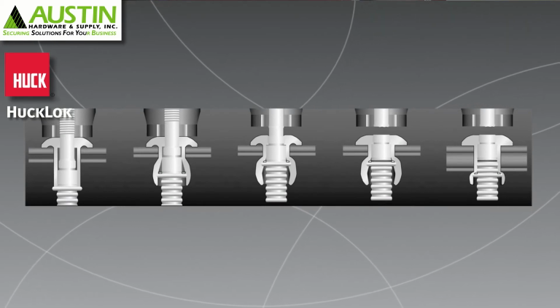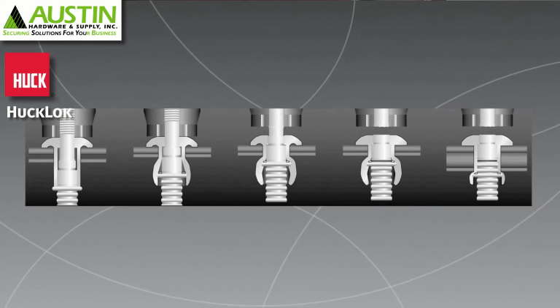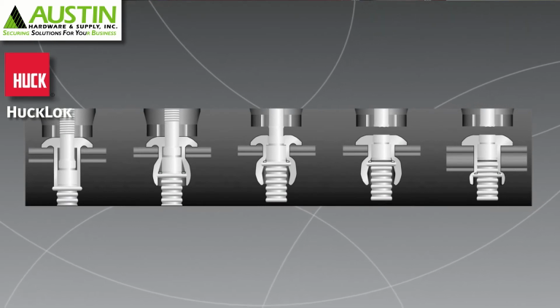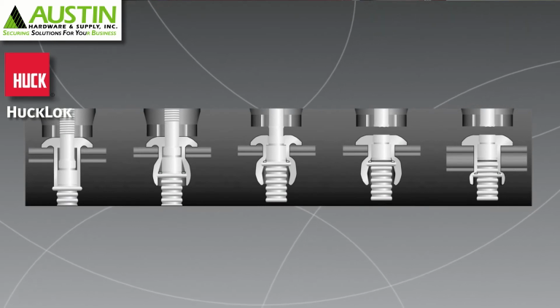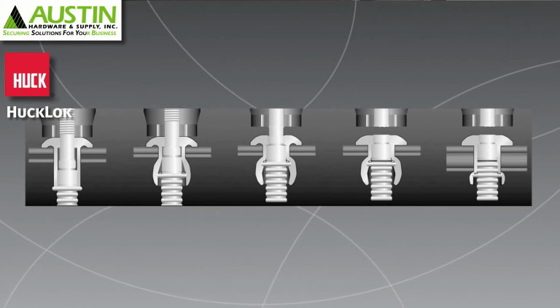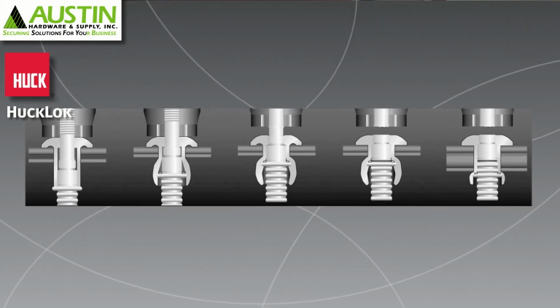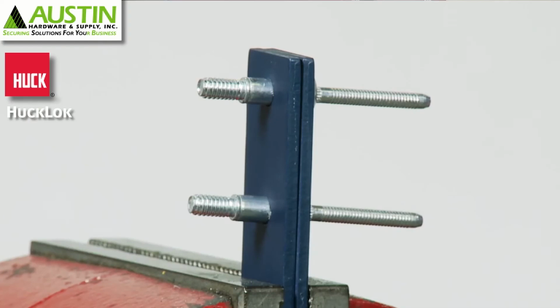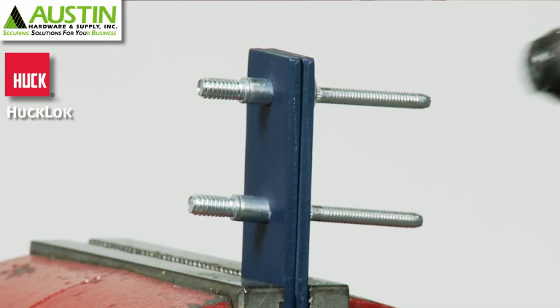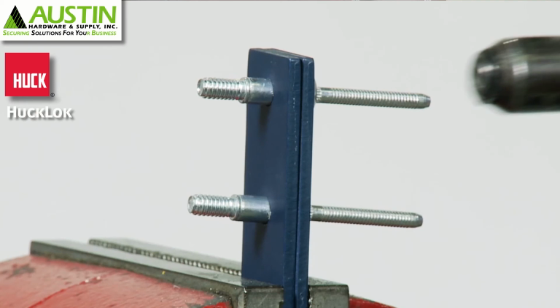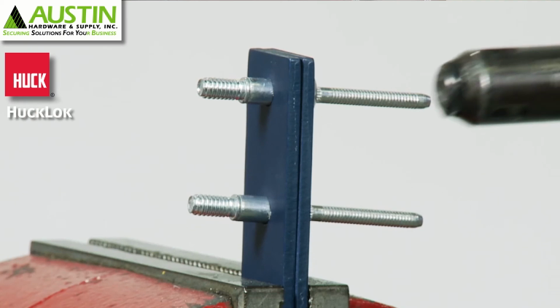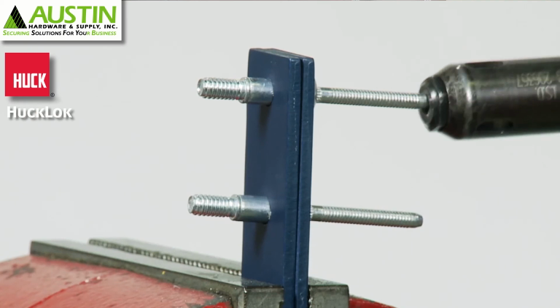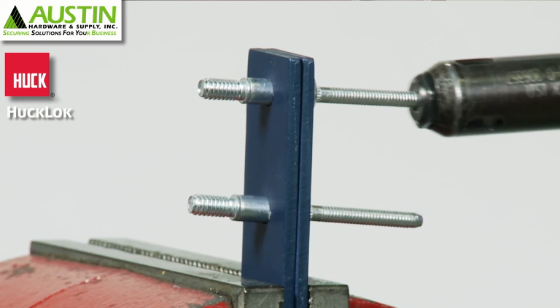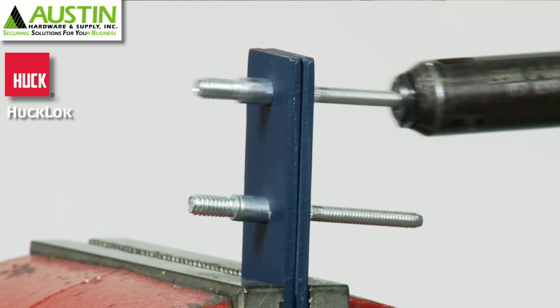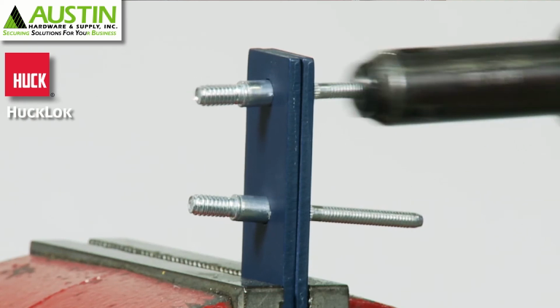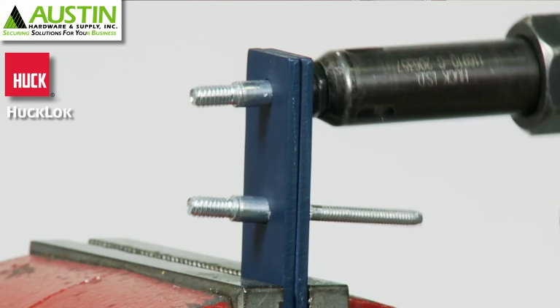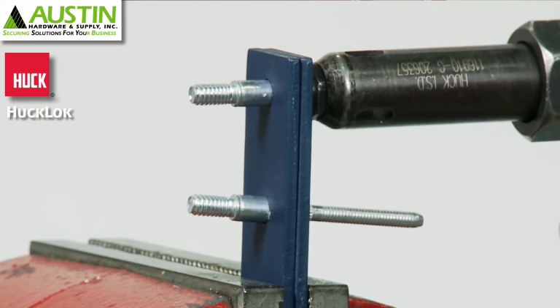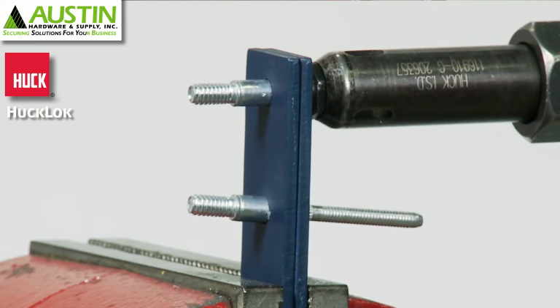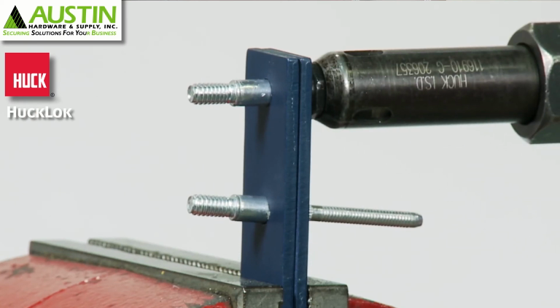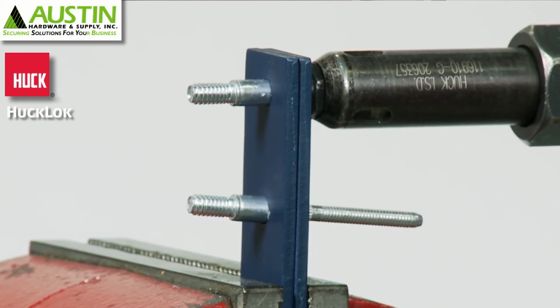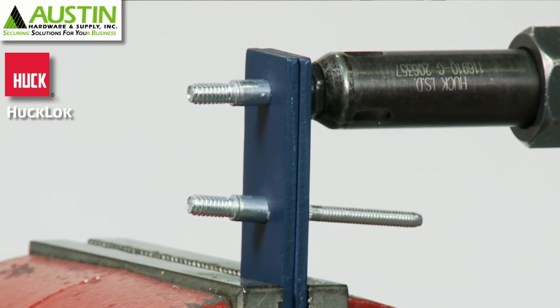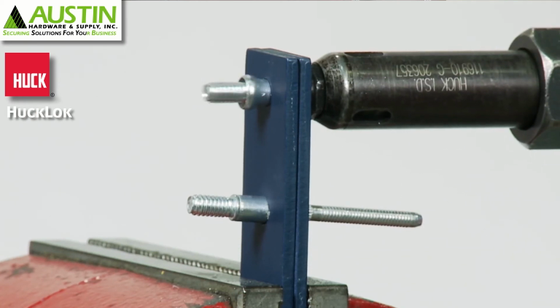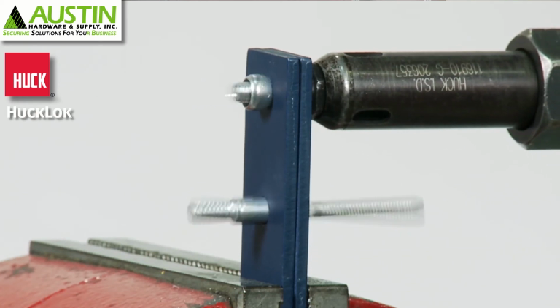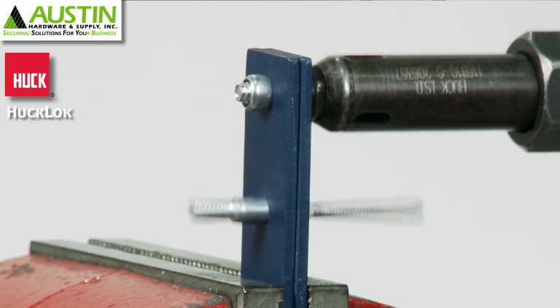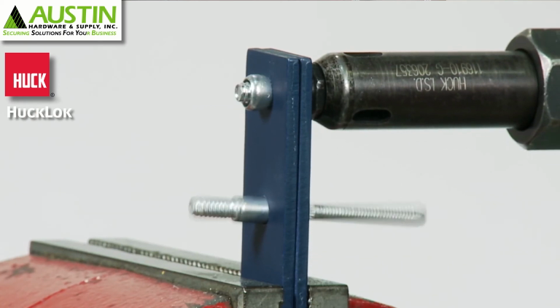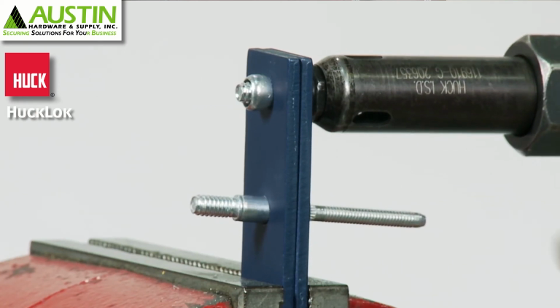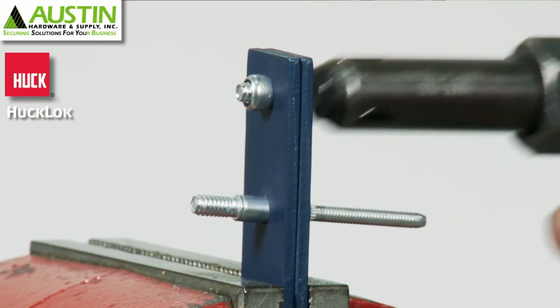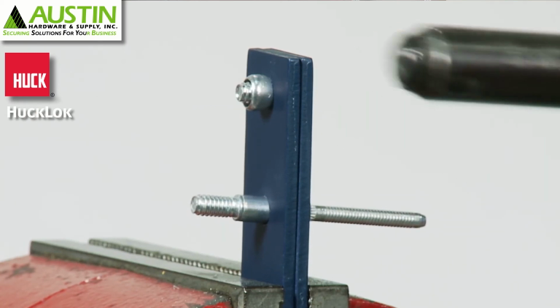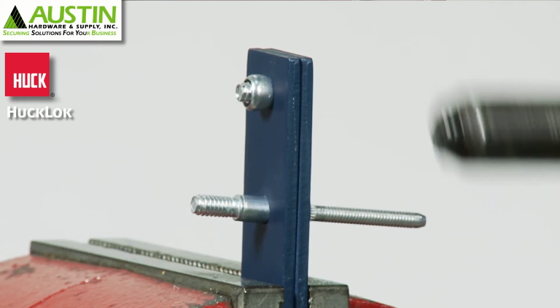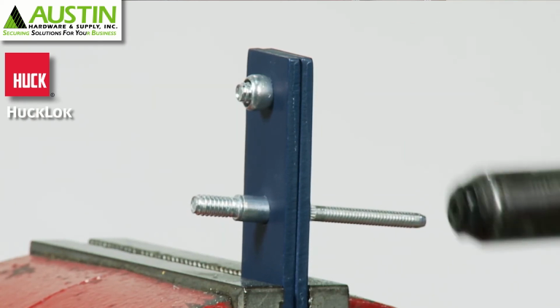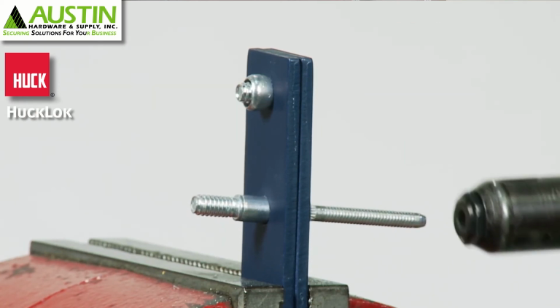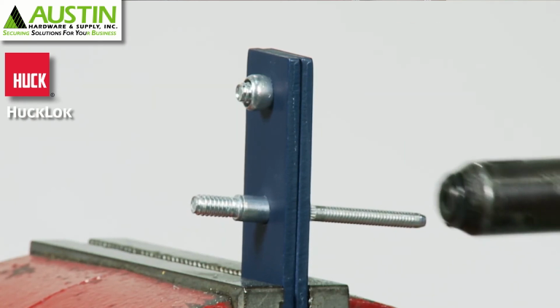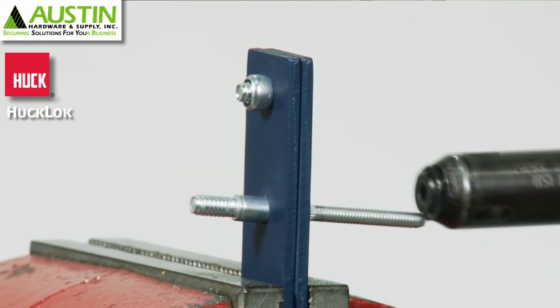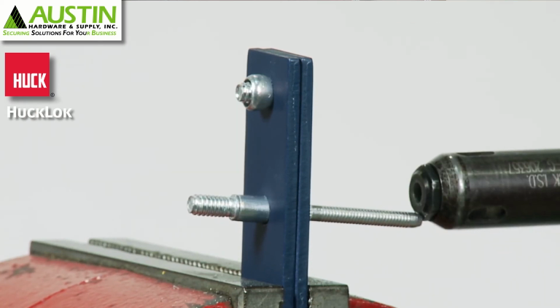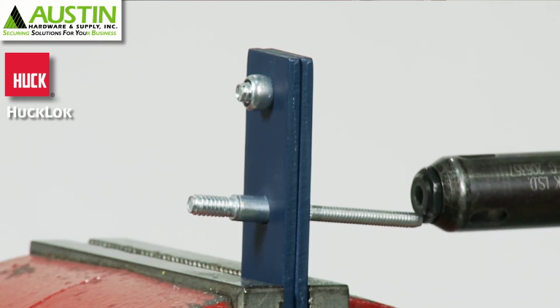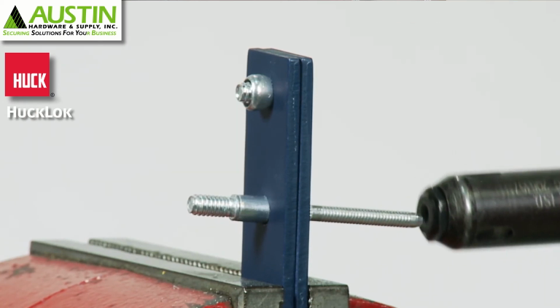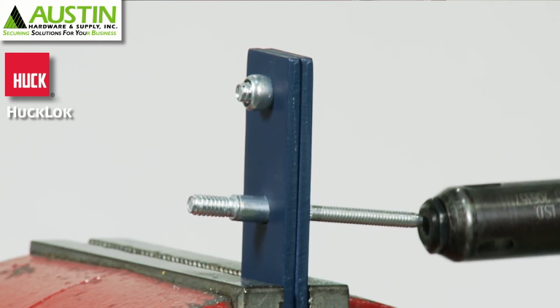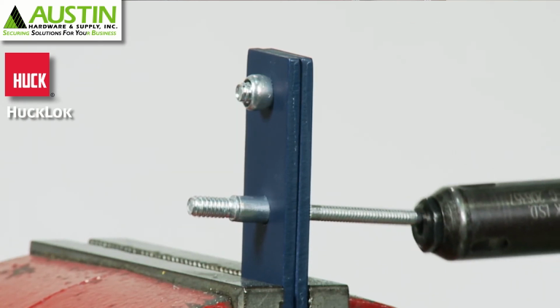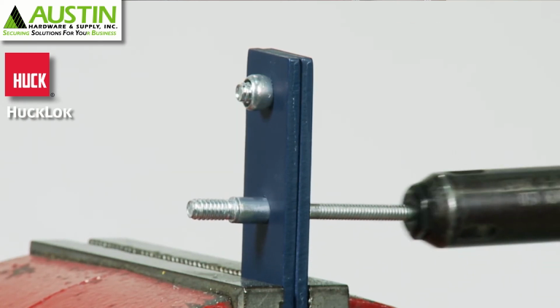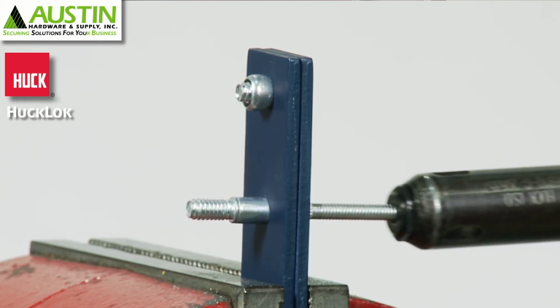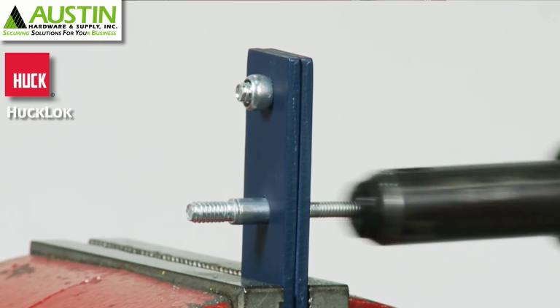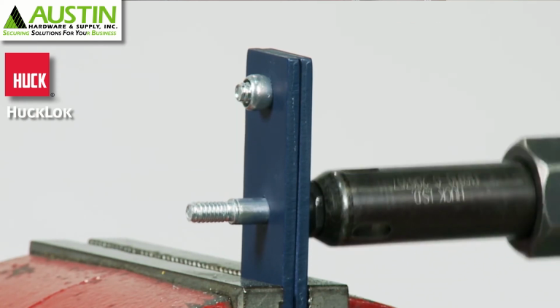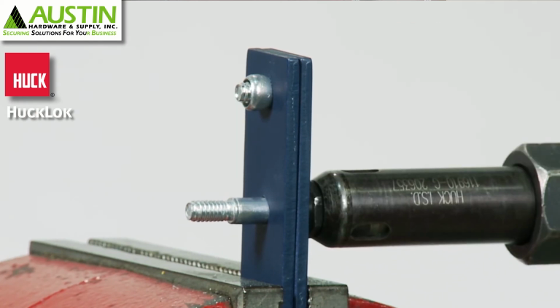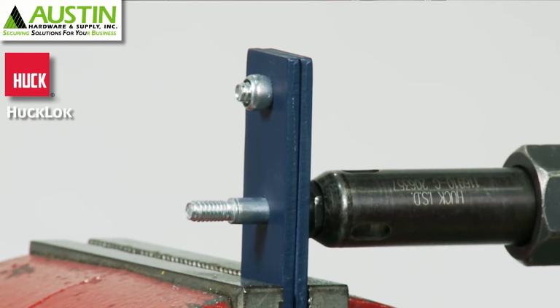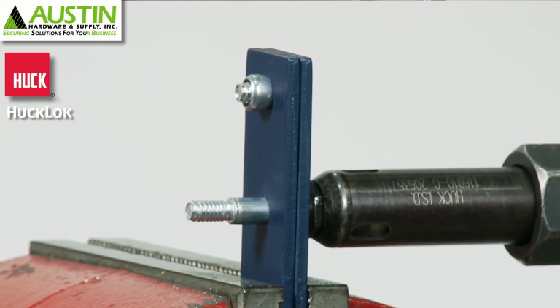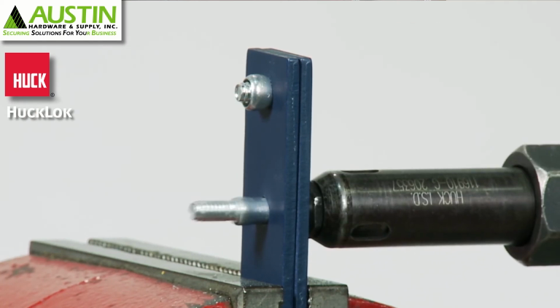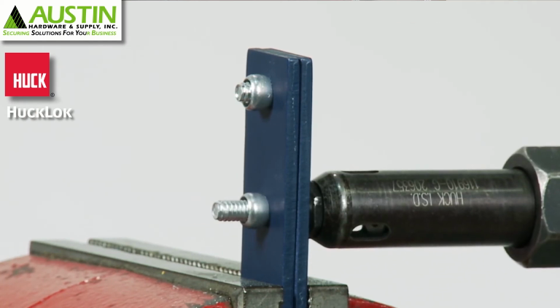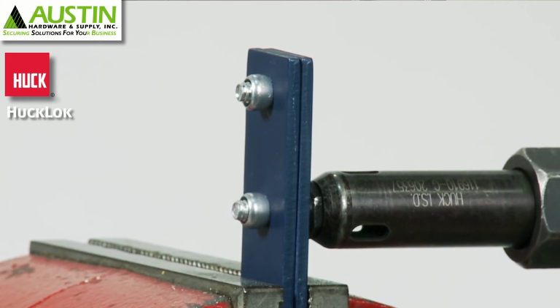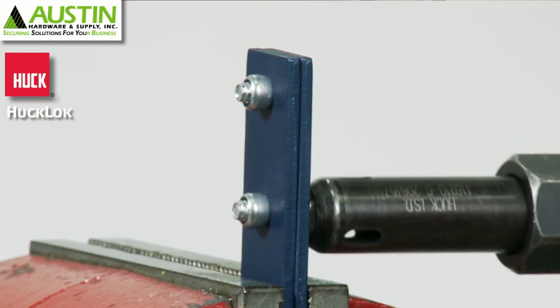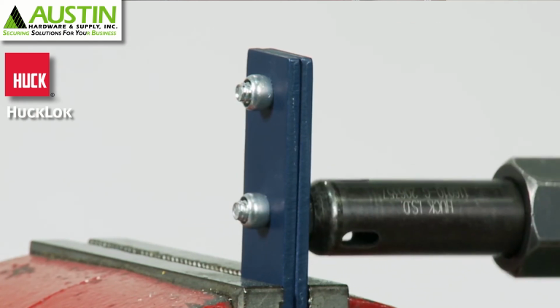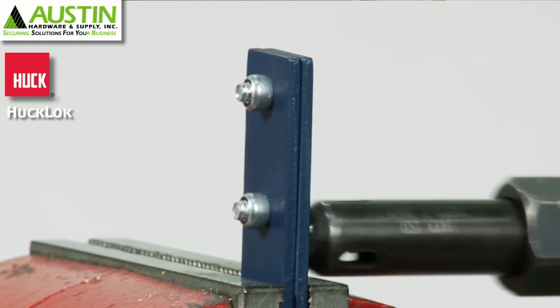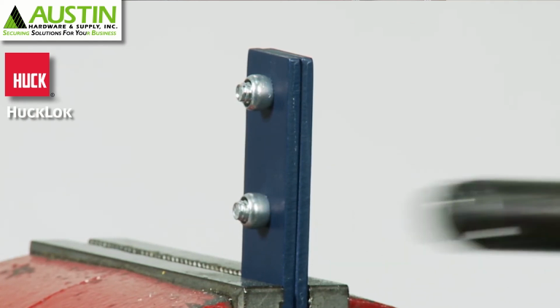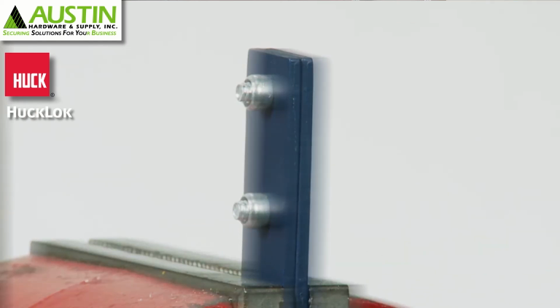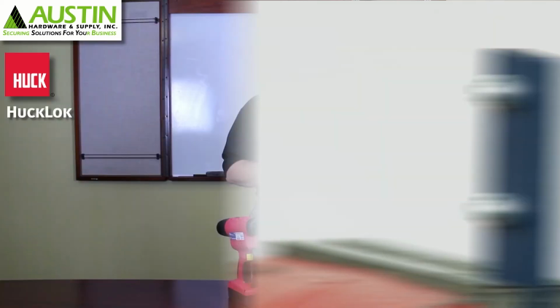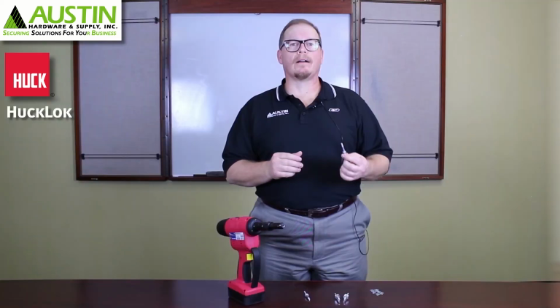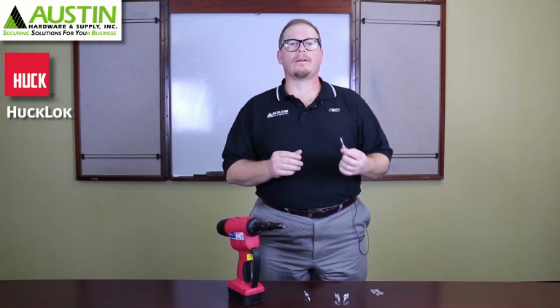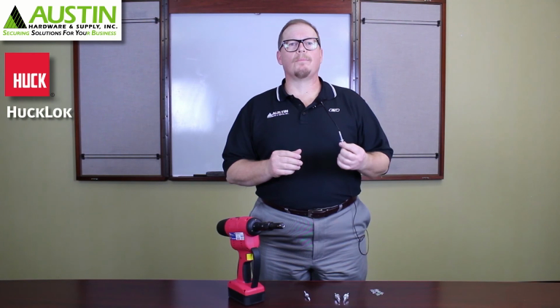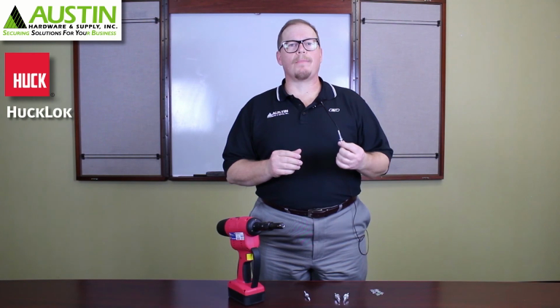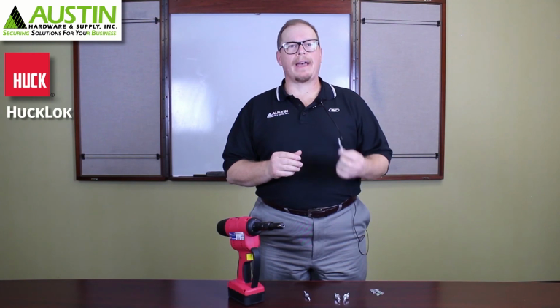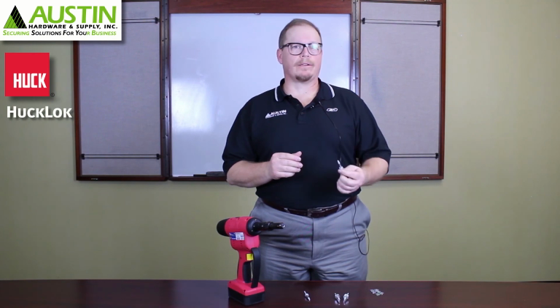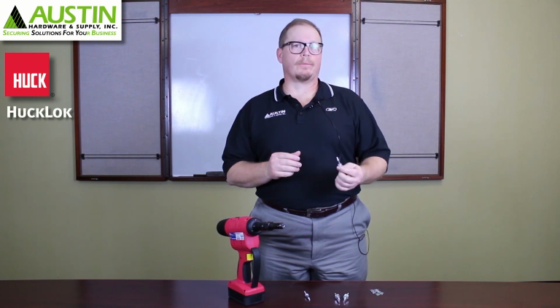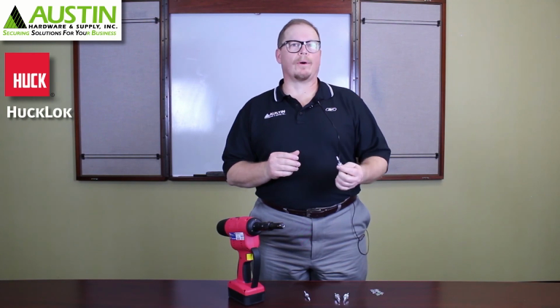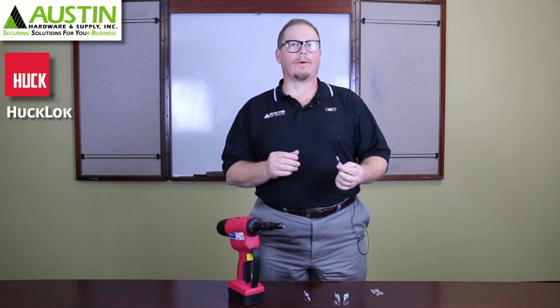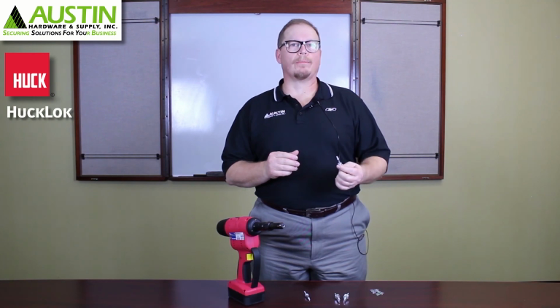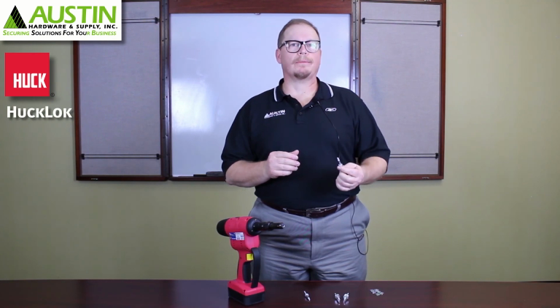So this is kind of a hybrid, if you will, between a Huck MagnaLock and a Huck MagnaBulb.